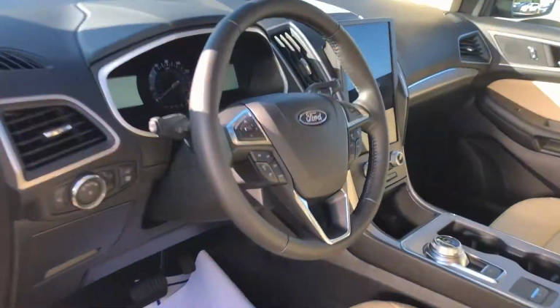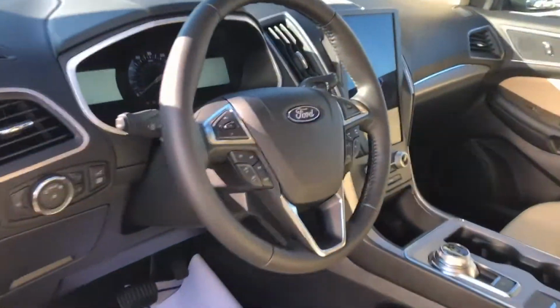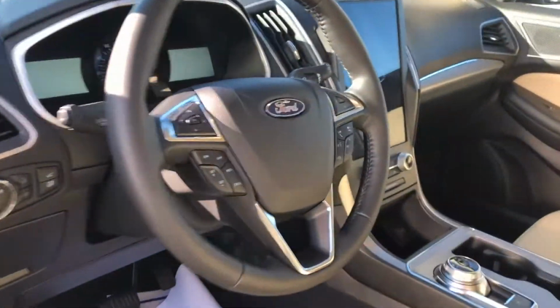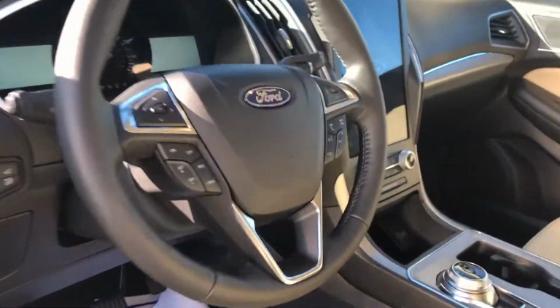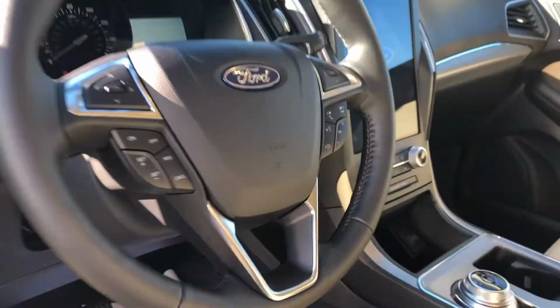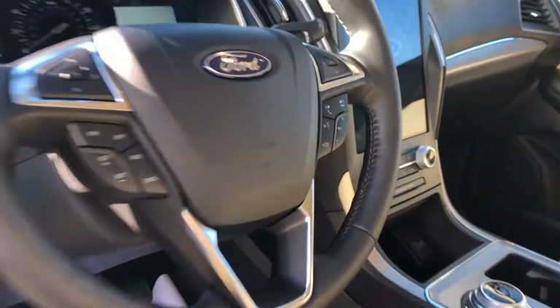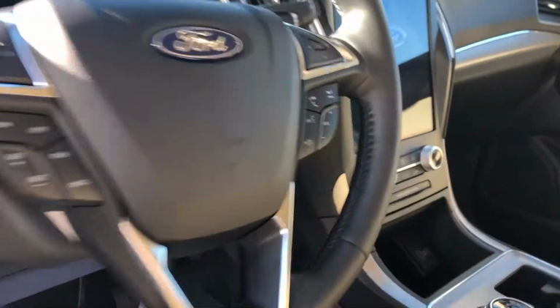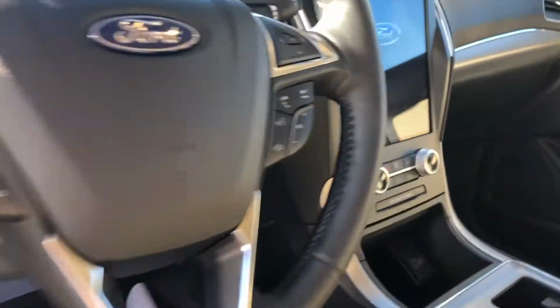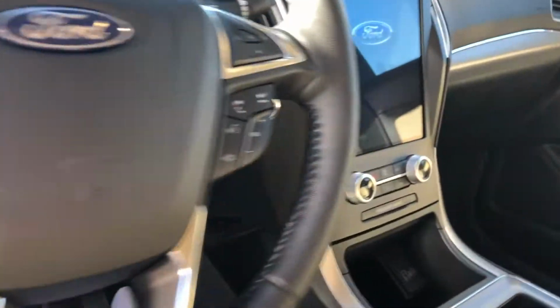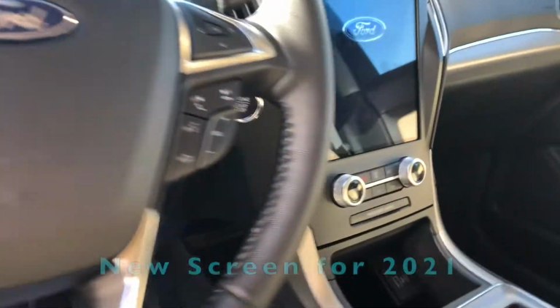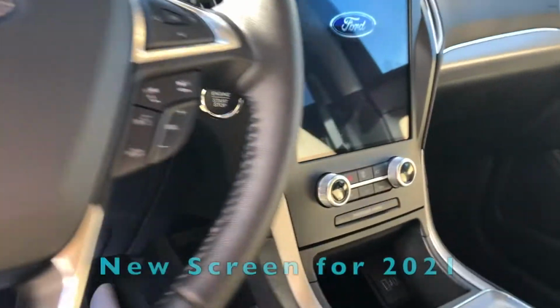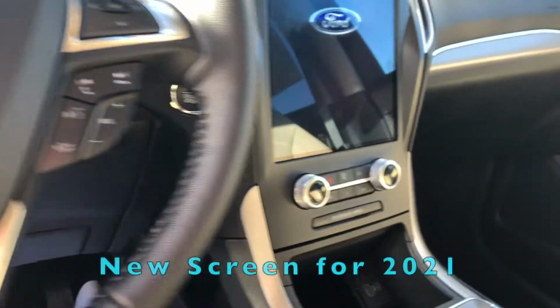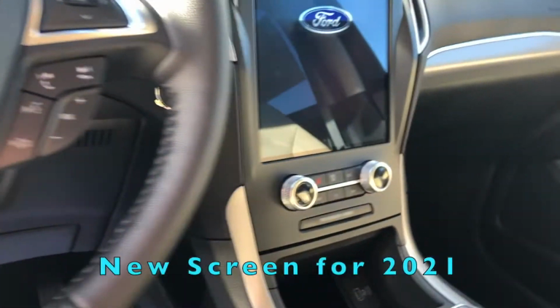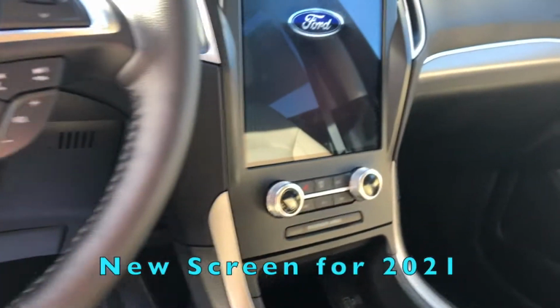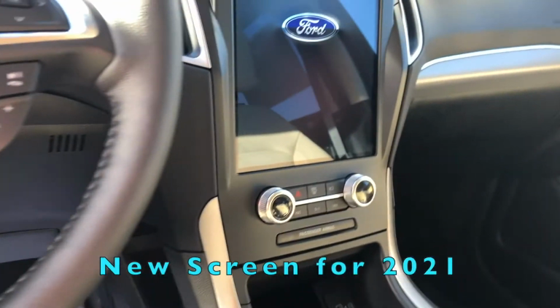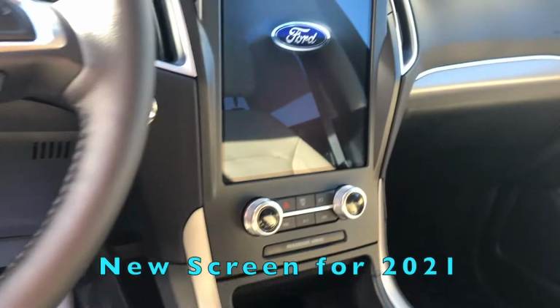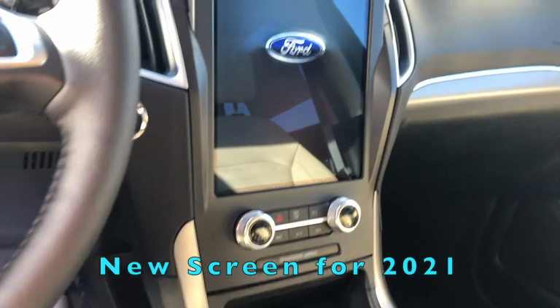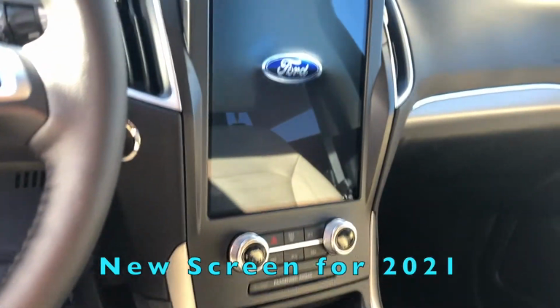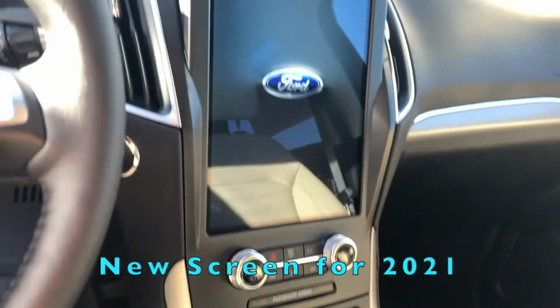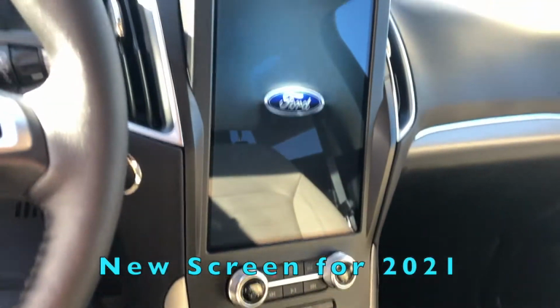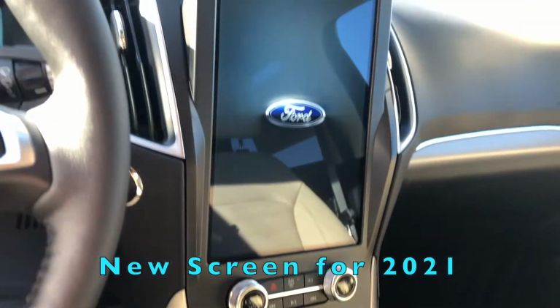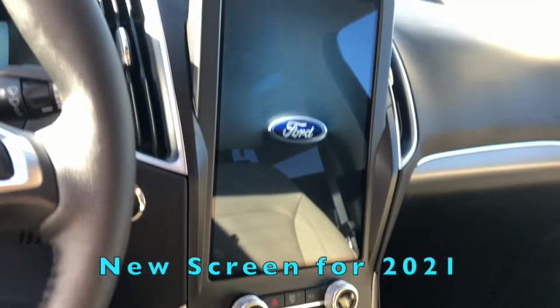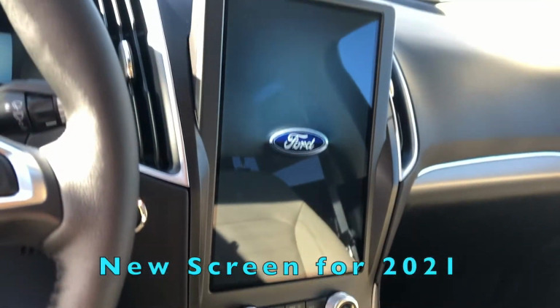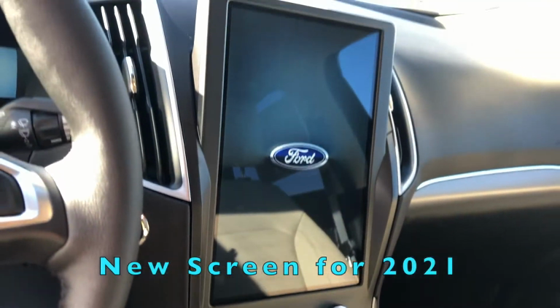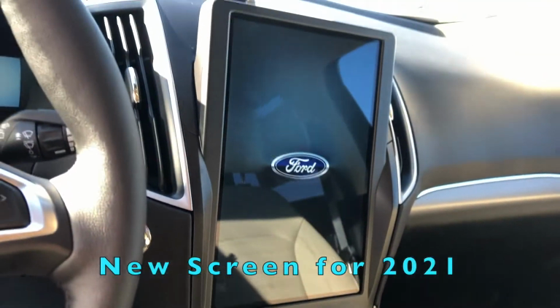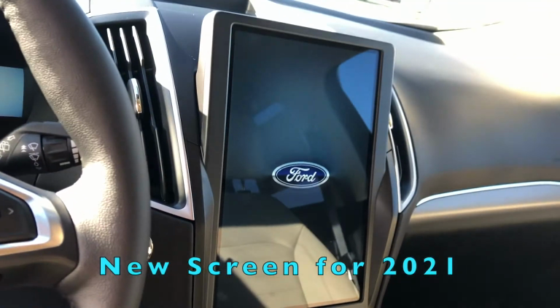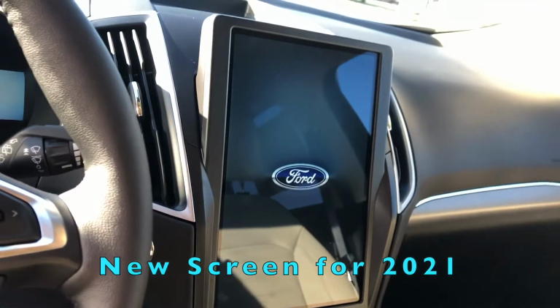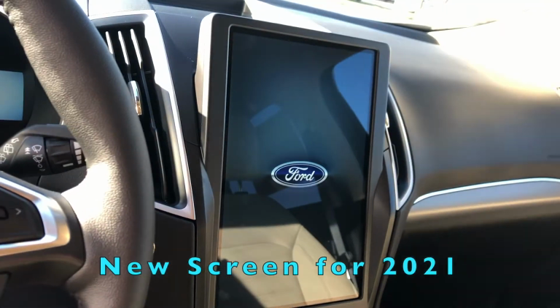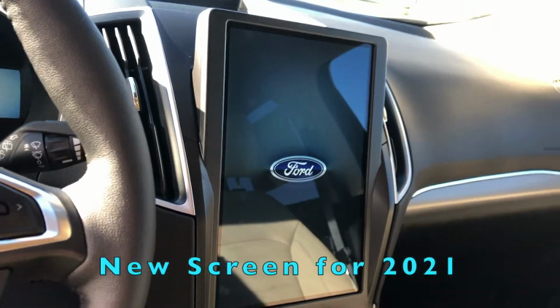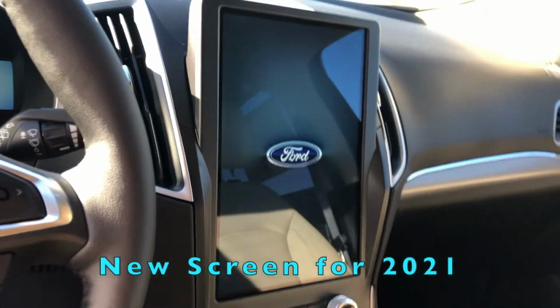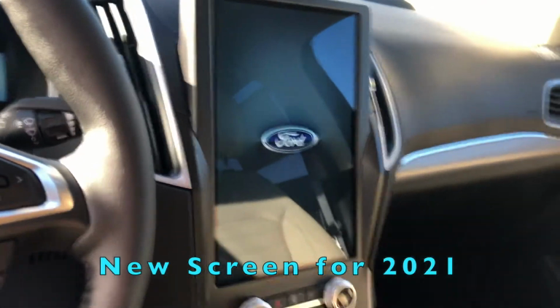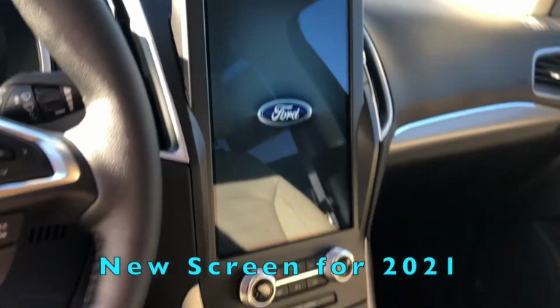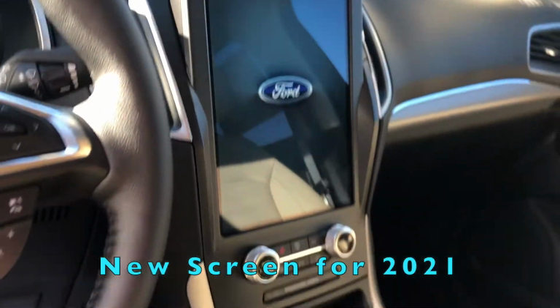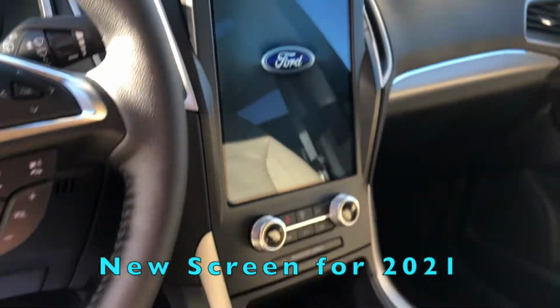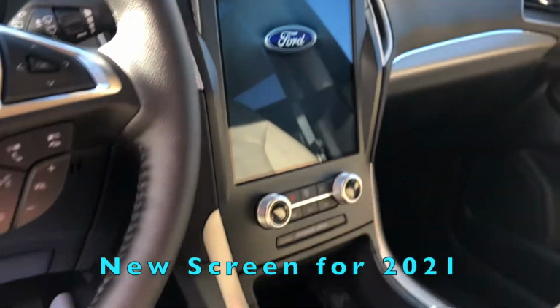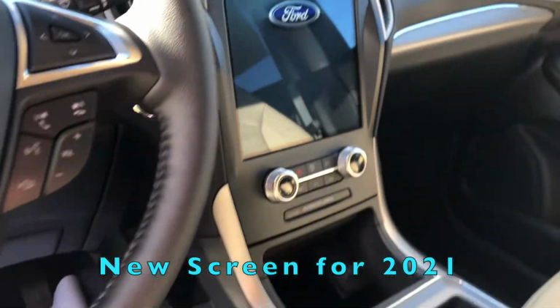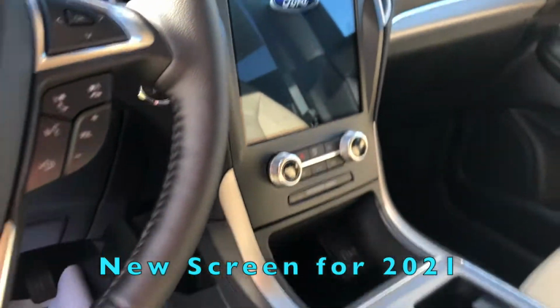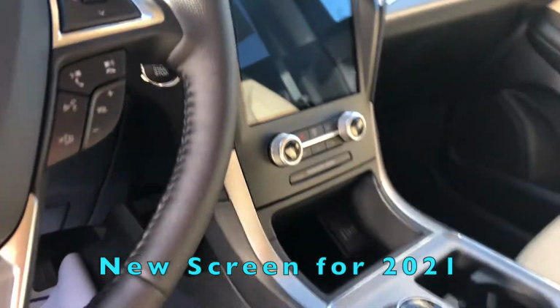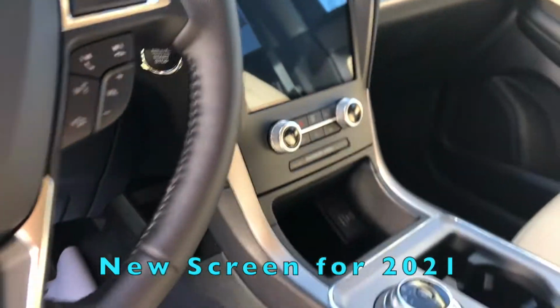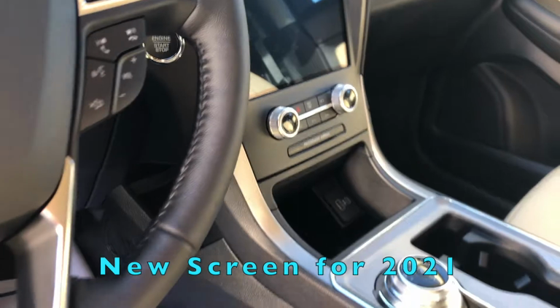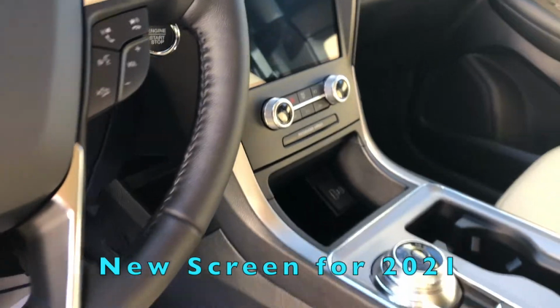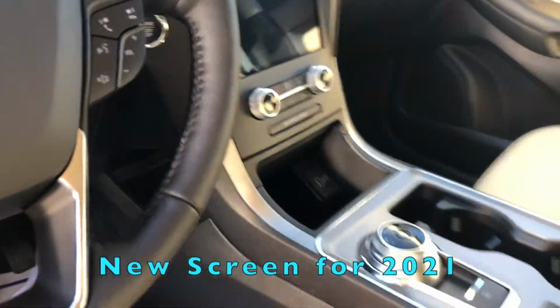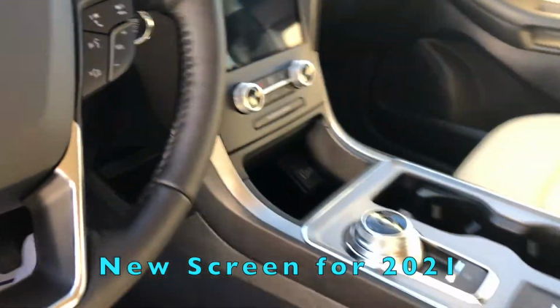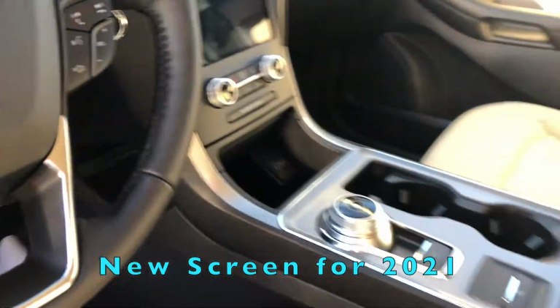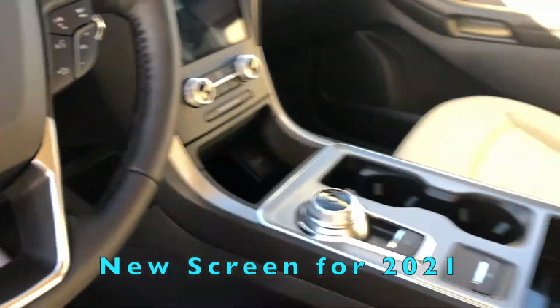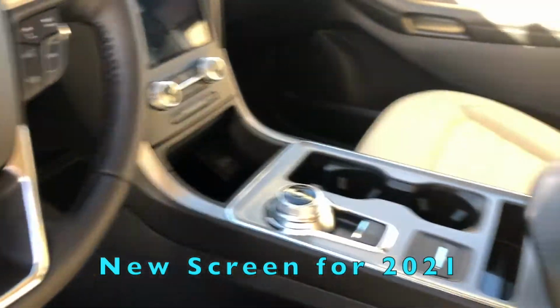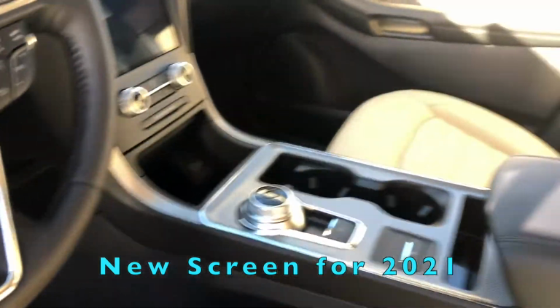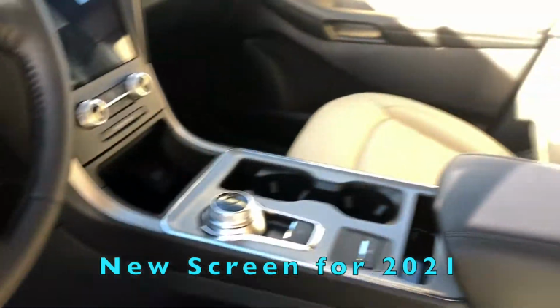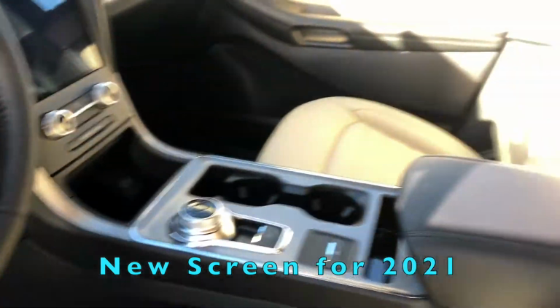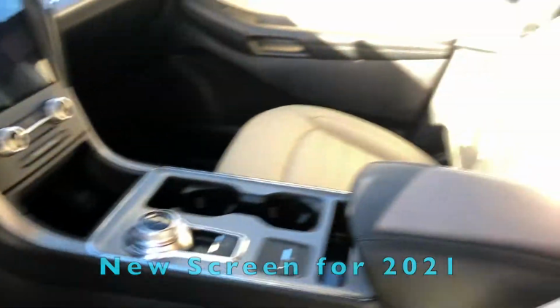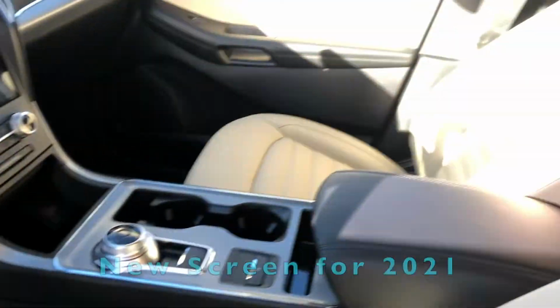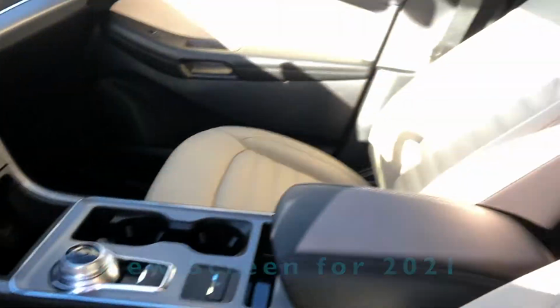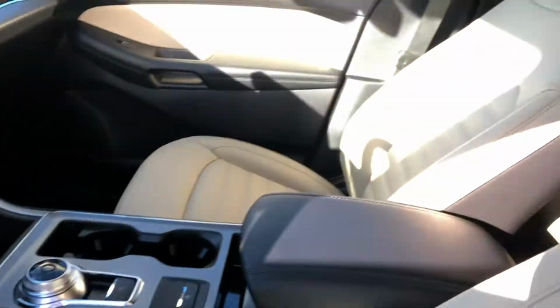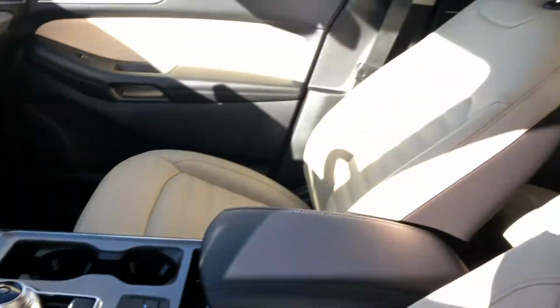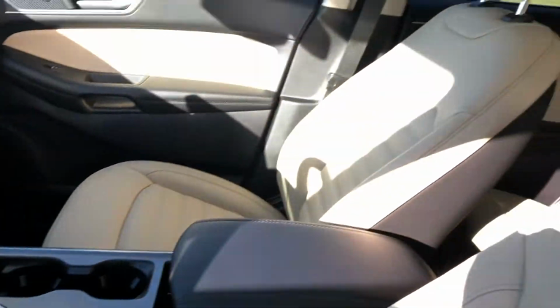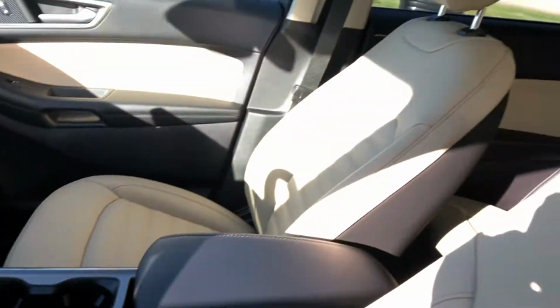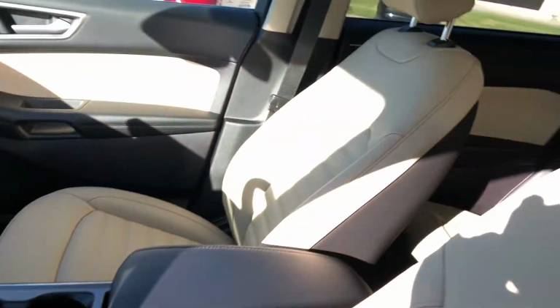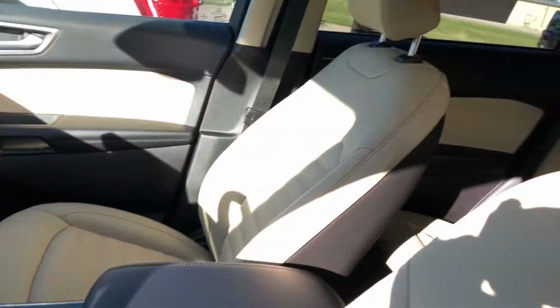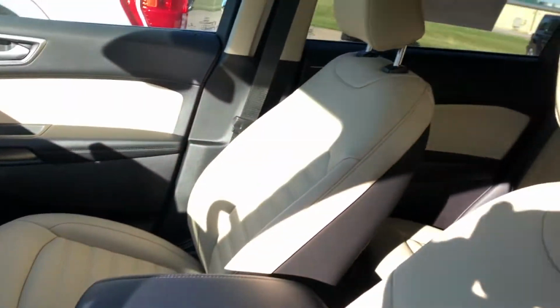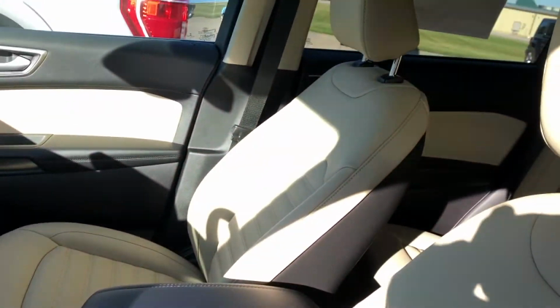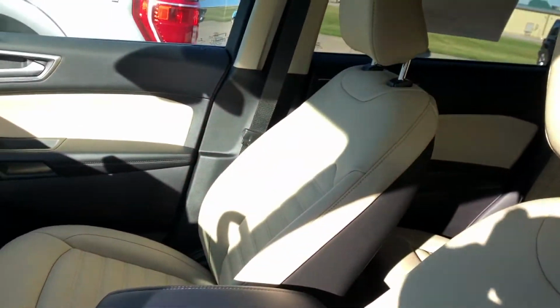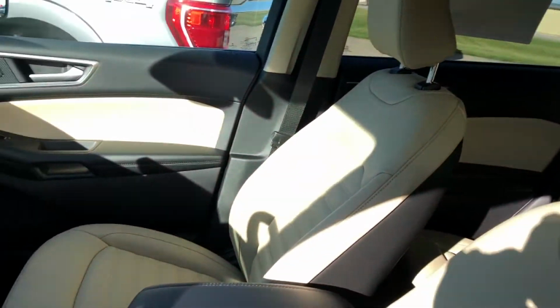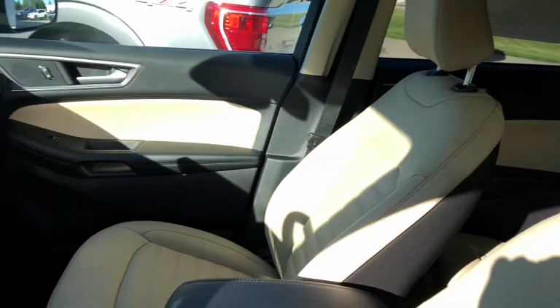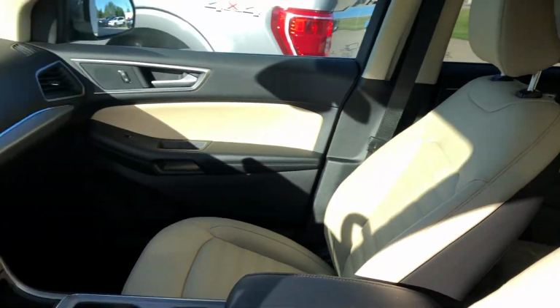As you can see, it's got the nice leather seats, big touchscreen in there. It's got all kinds of features and everything you could ever think of on an SUV.